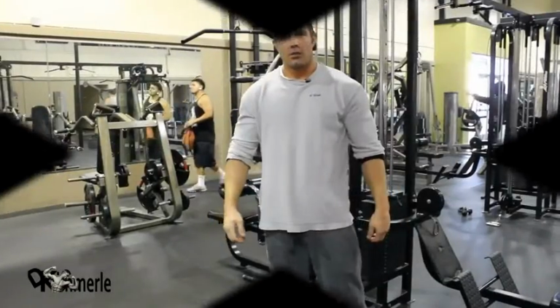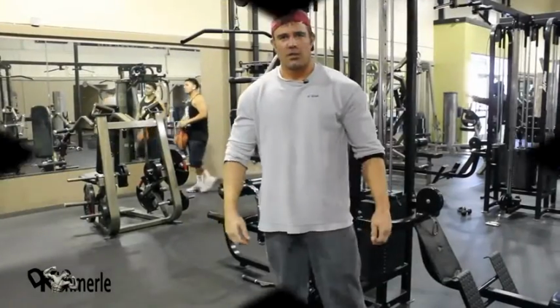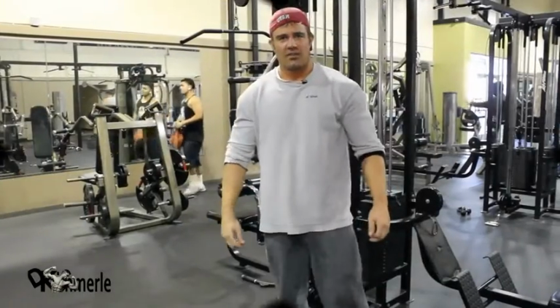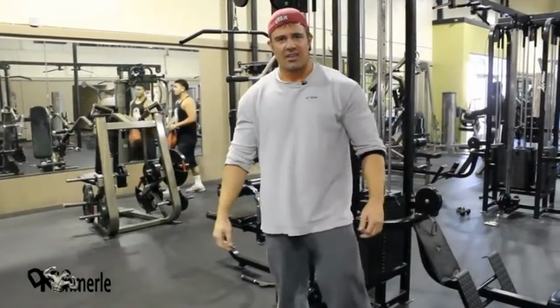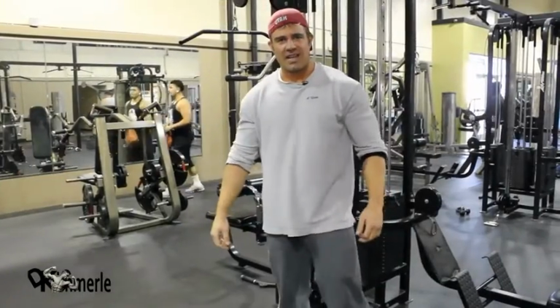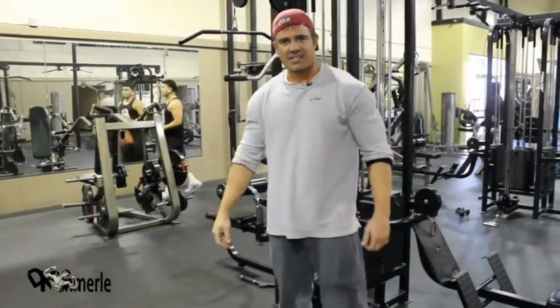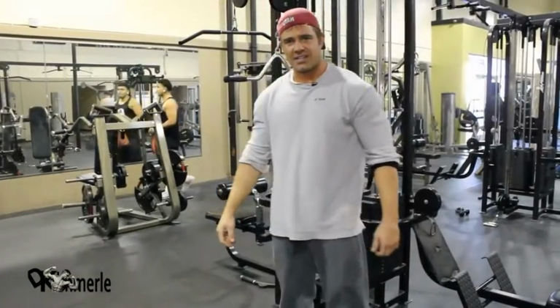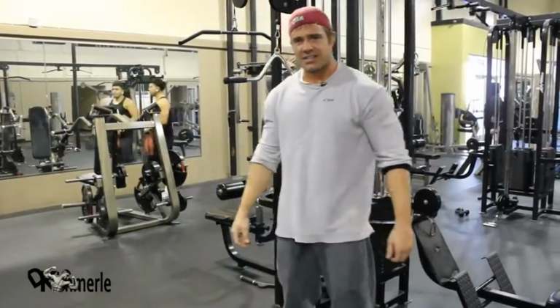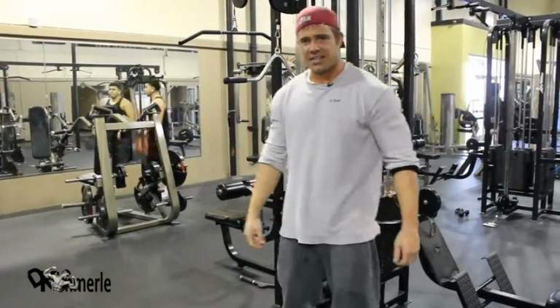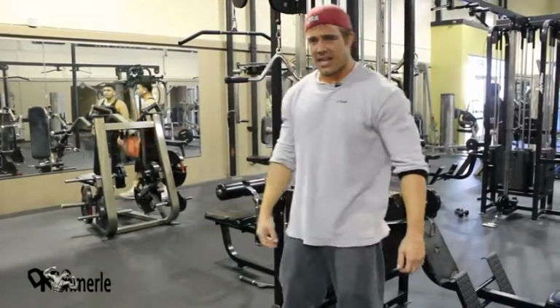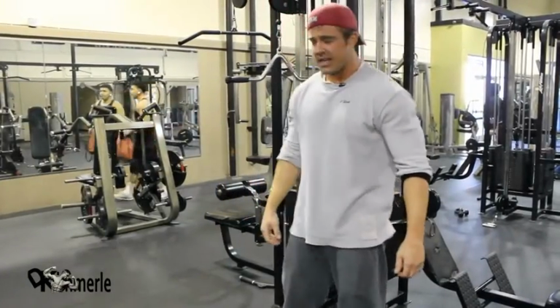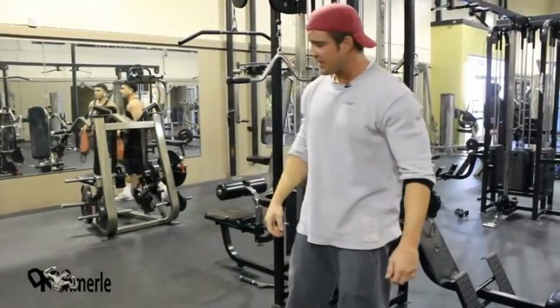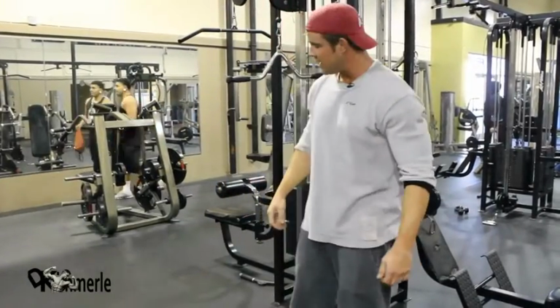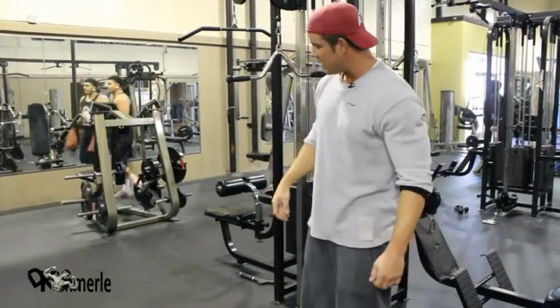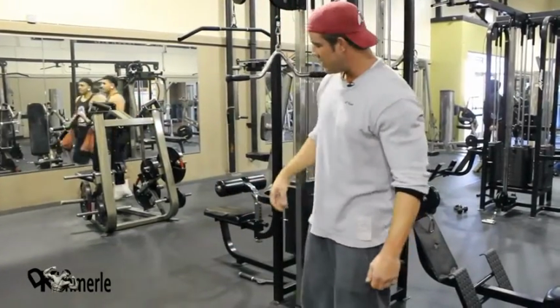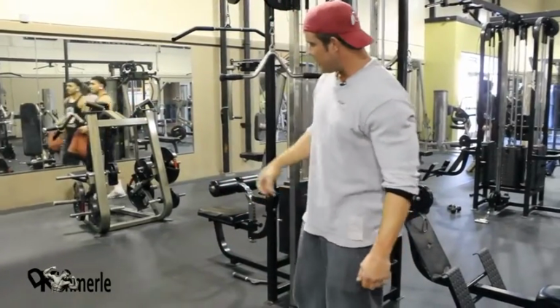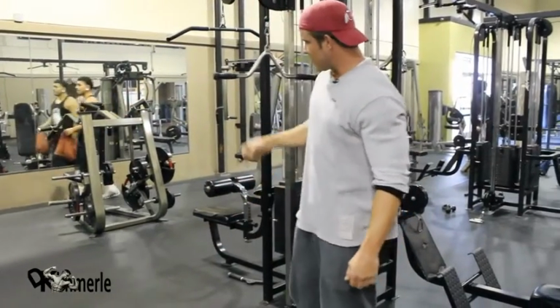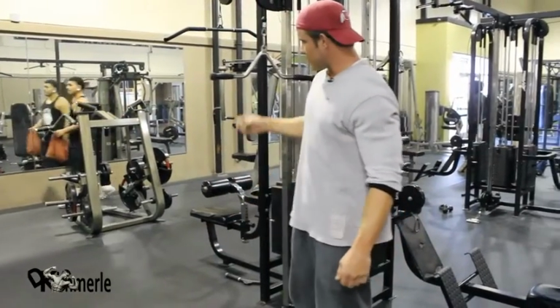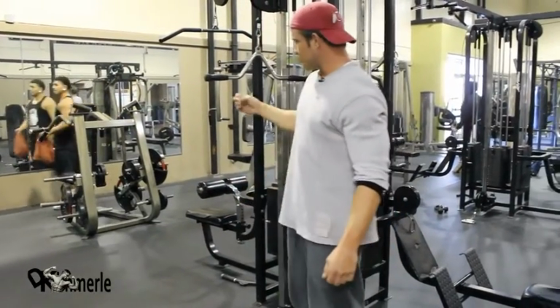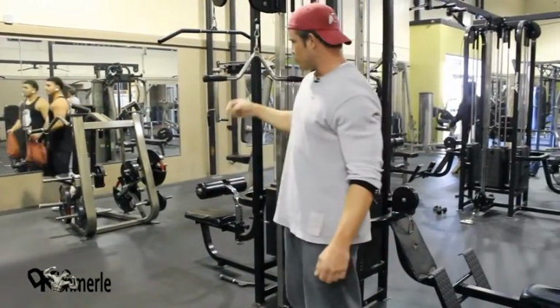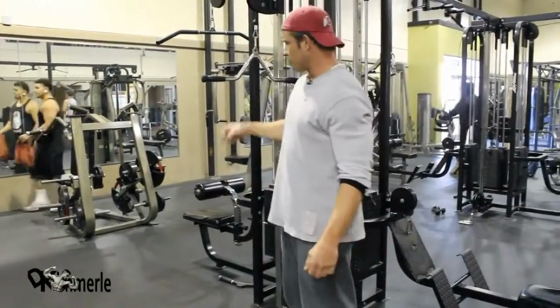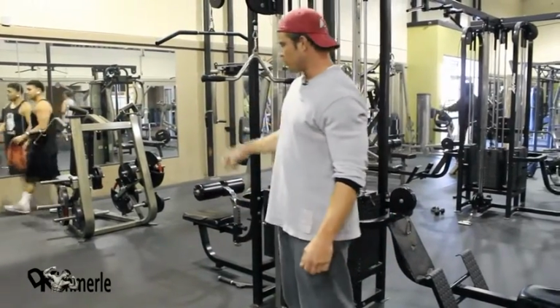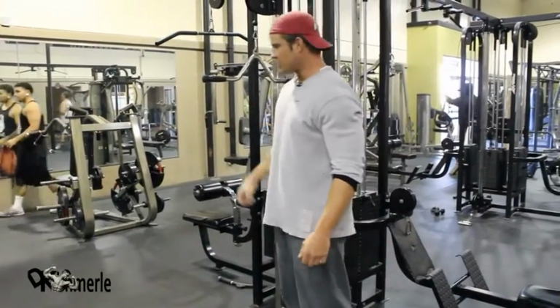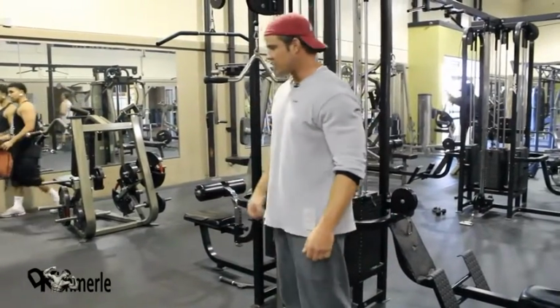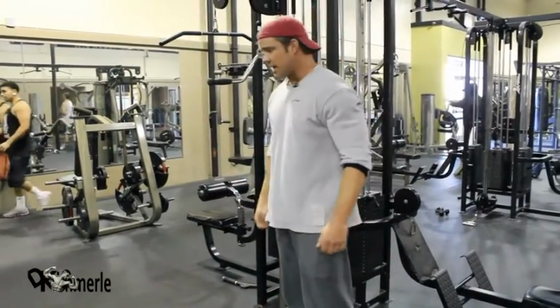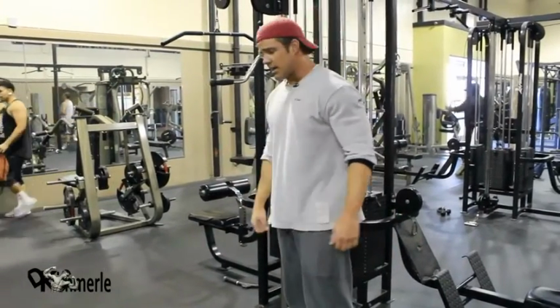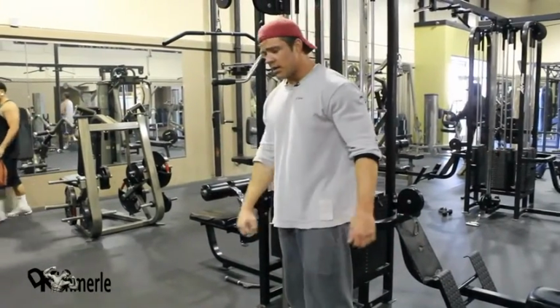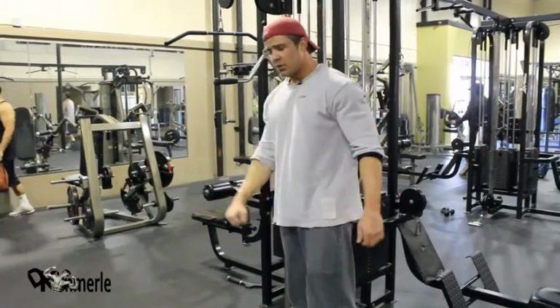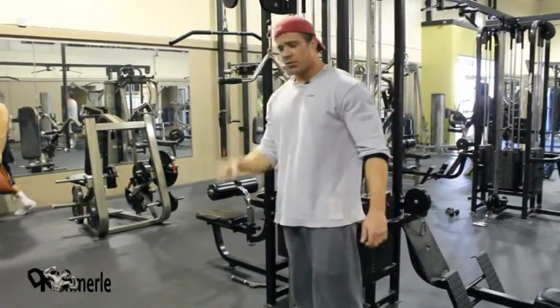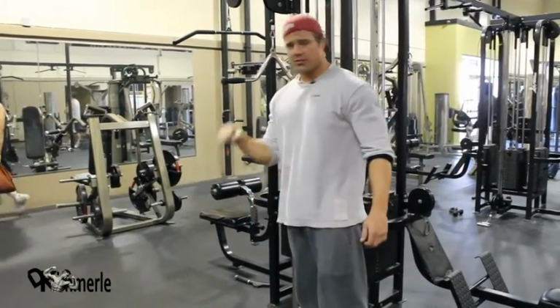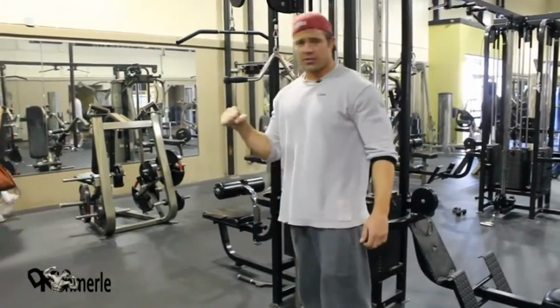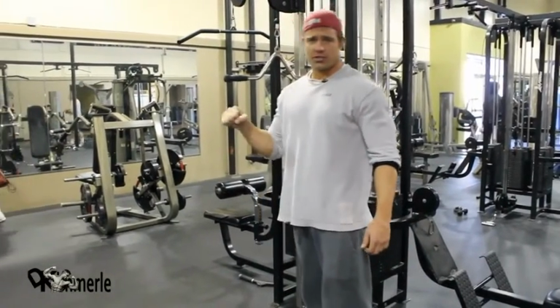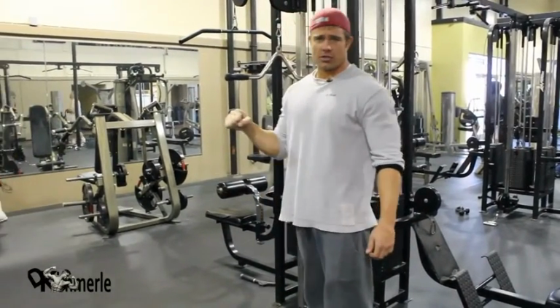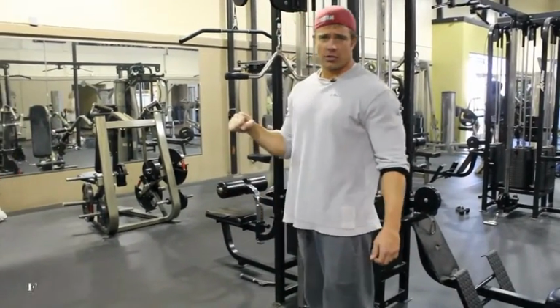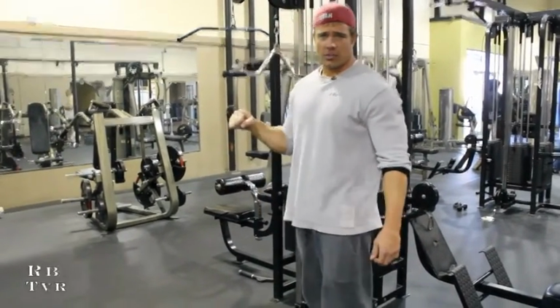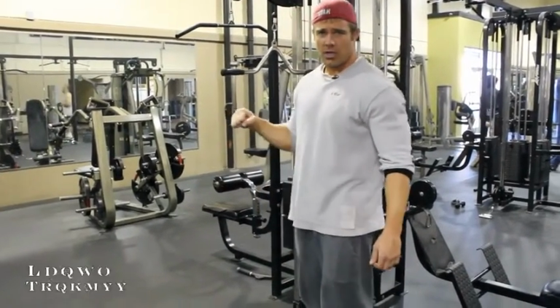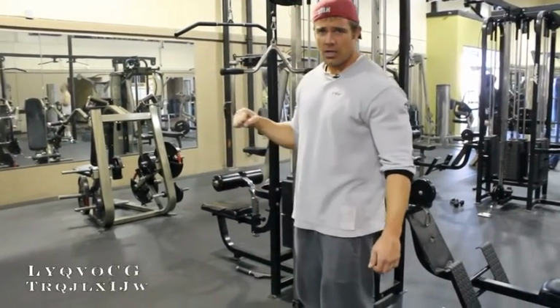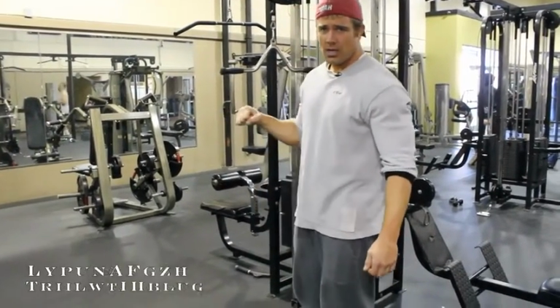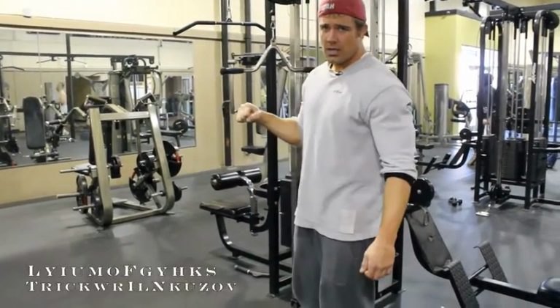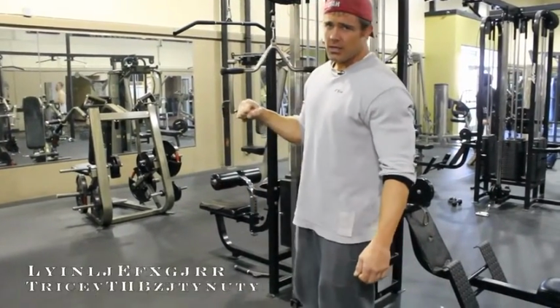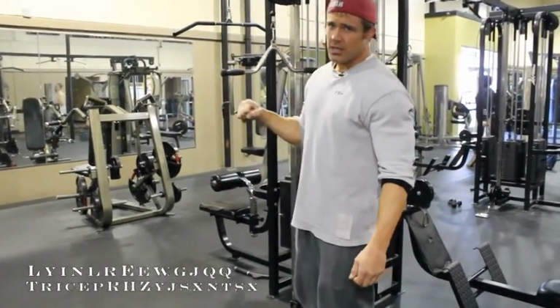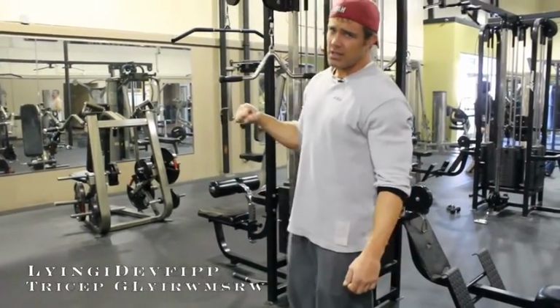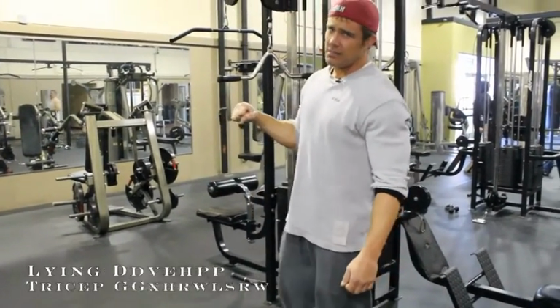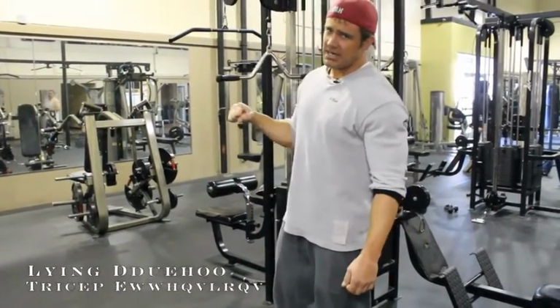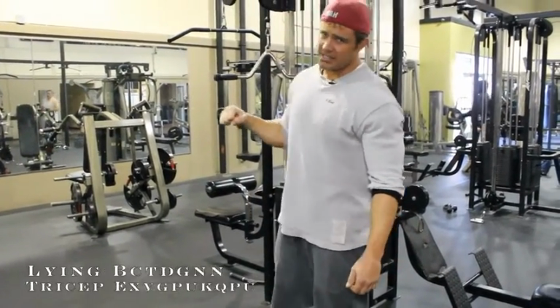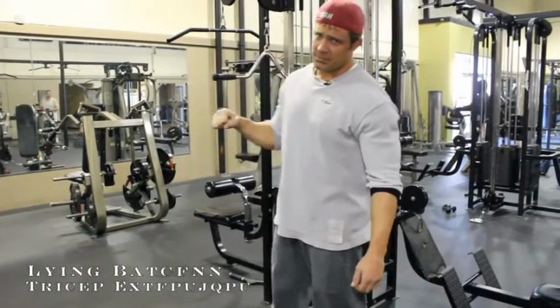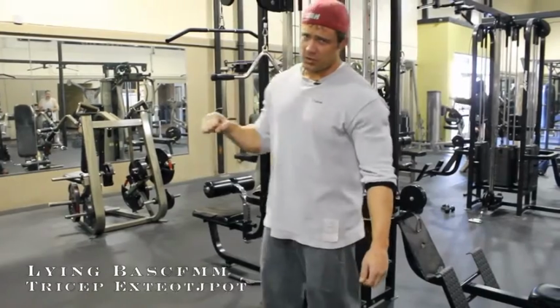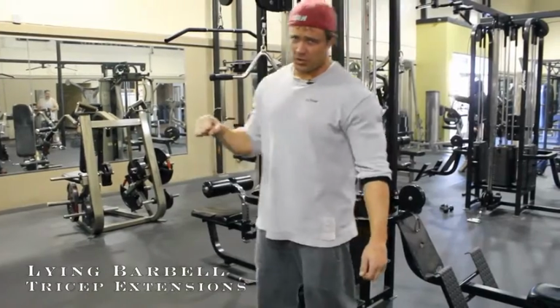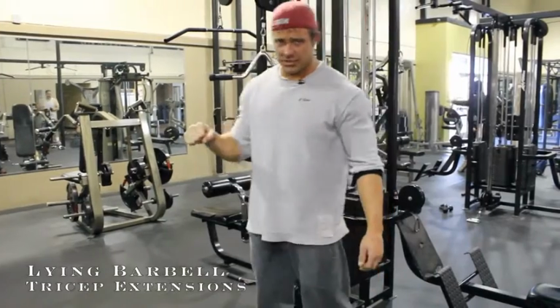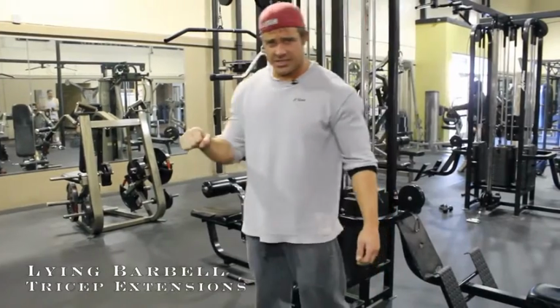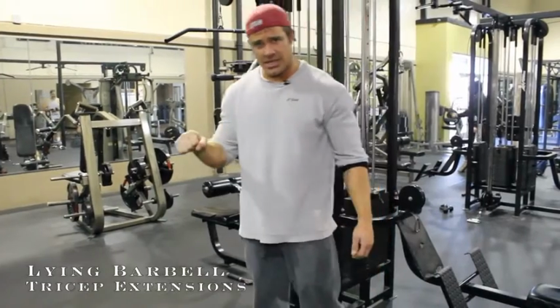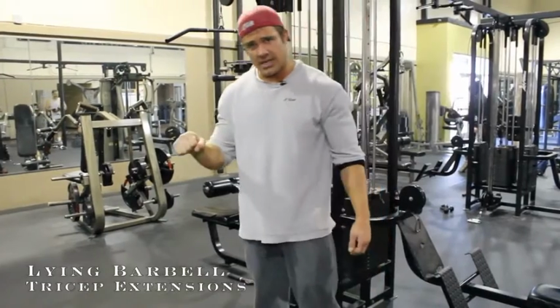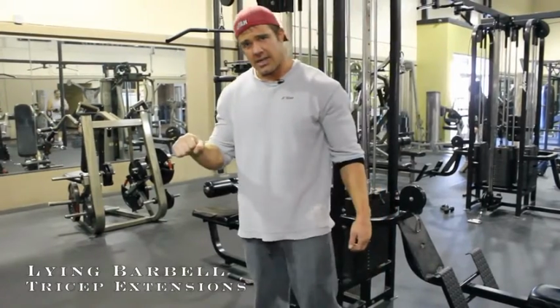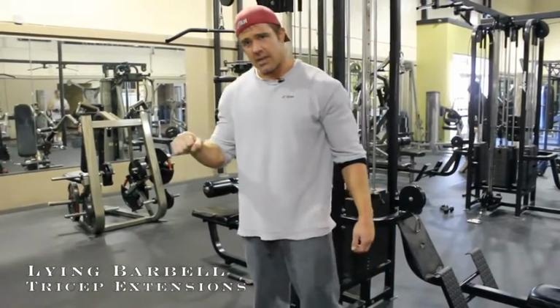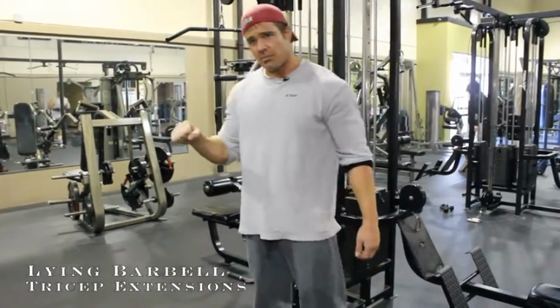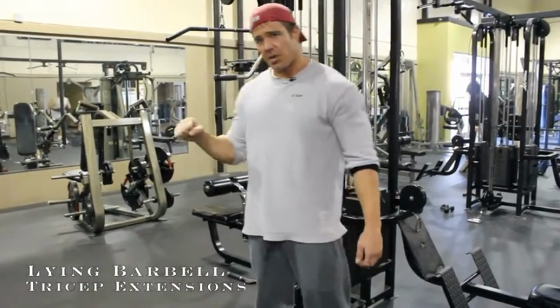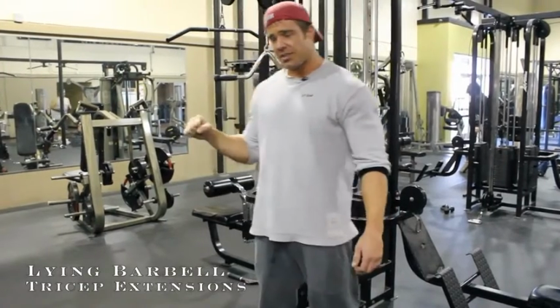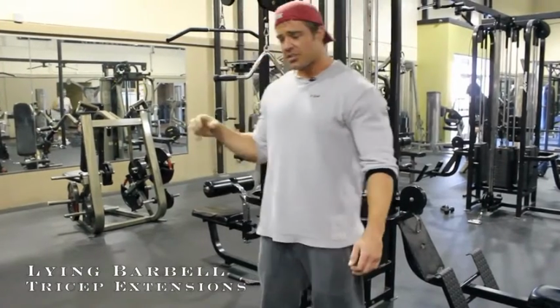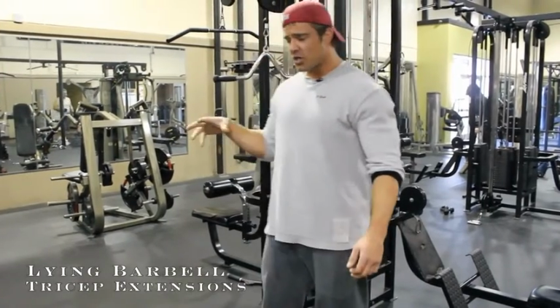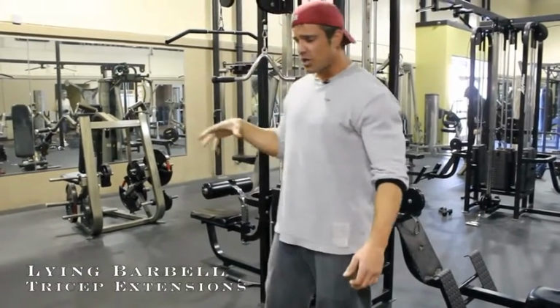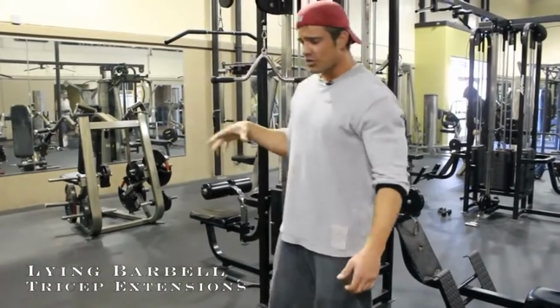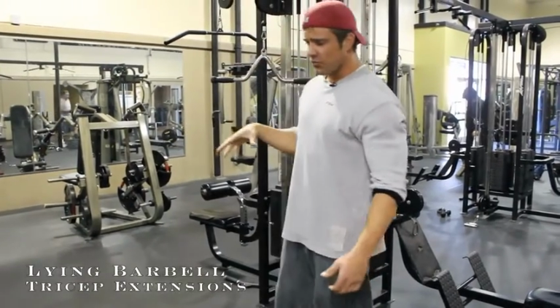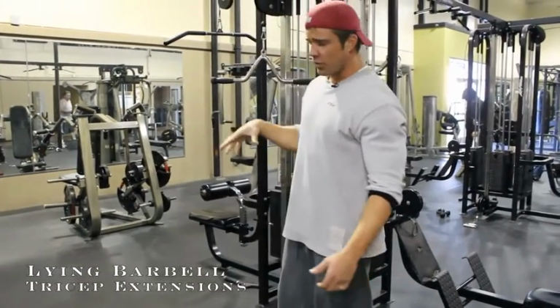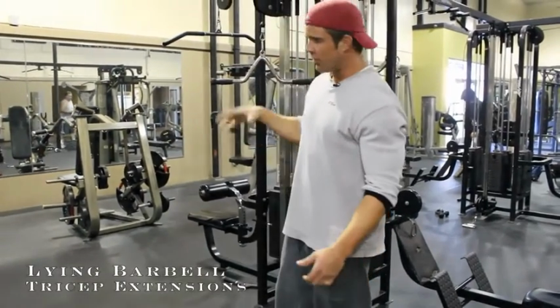Moving to the last set of the day. This is a superset: reverse grip bicep curls, but this calls for something different.